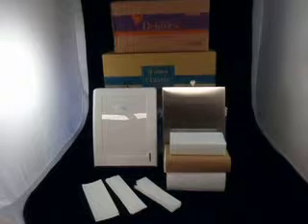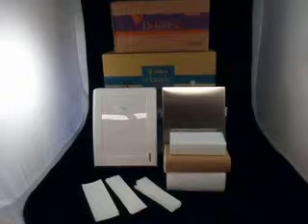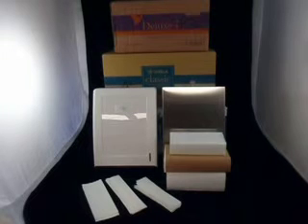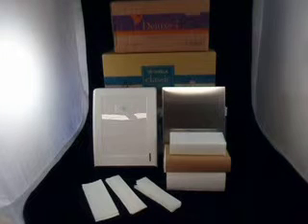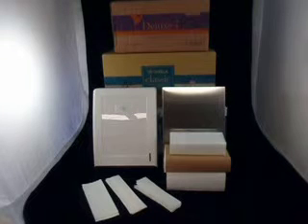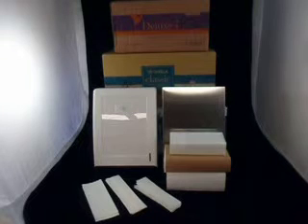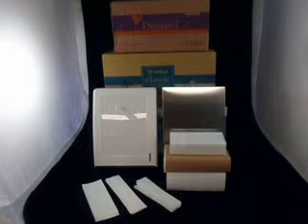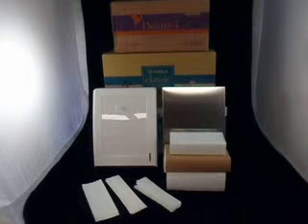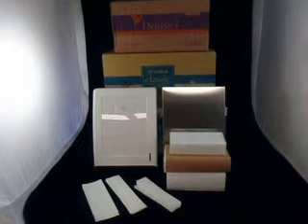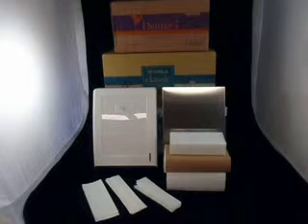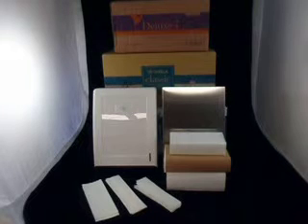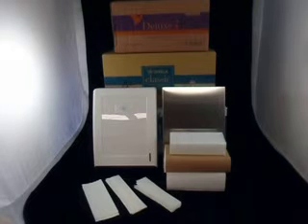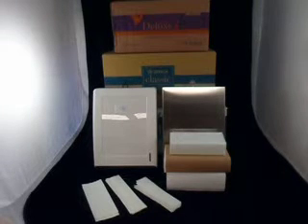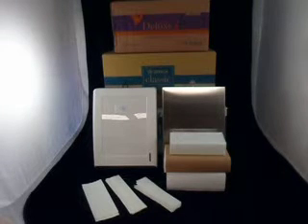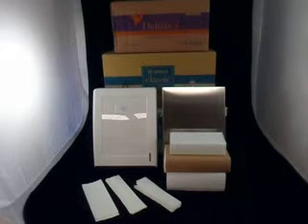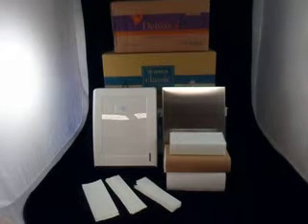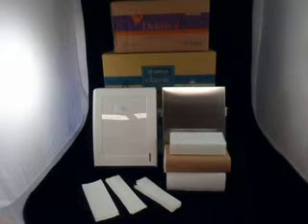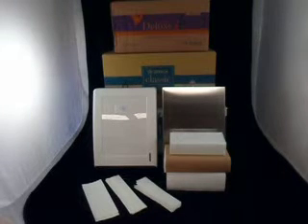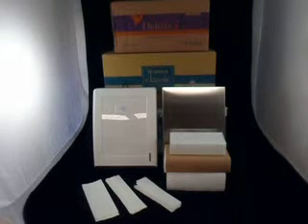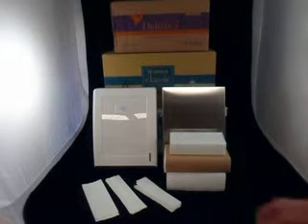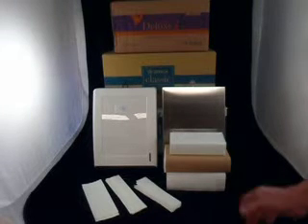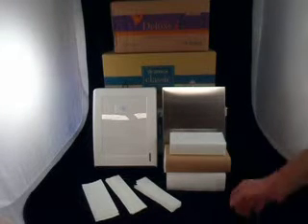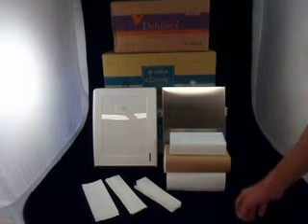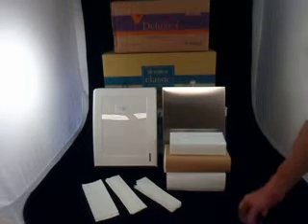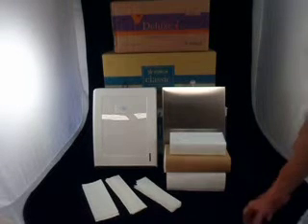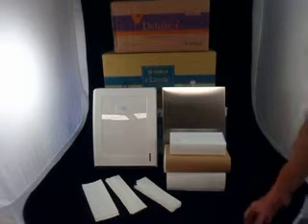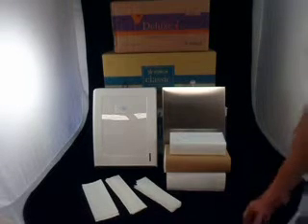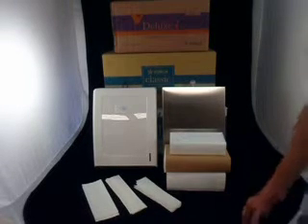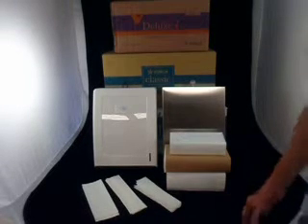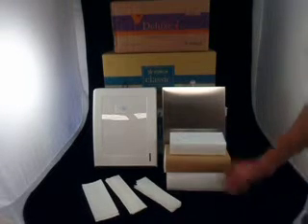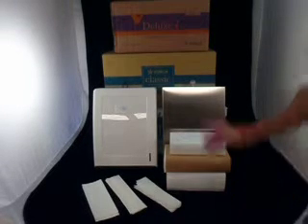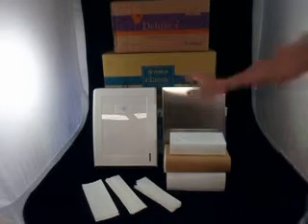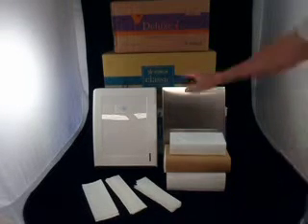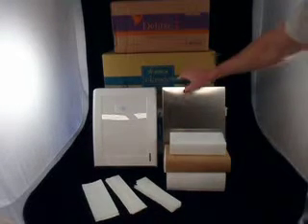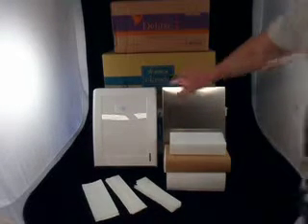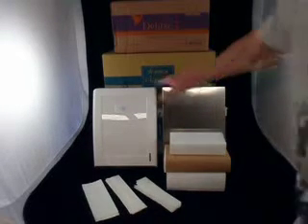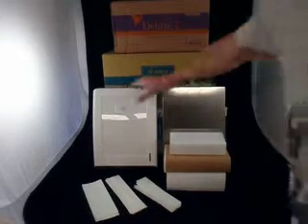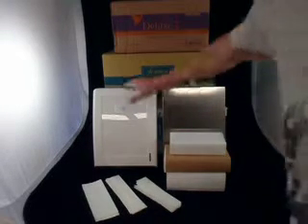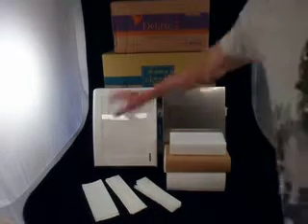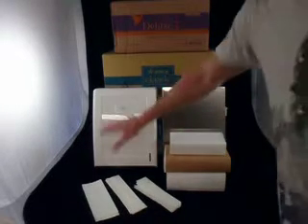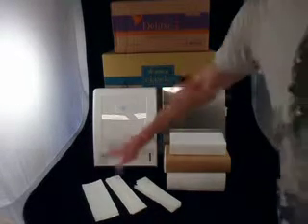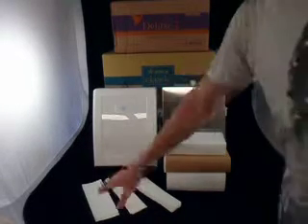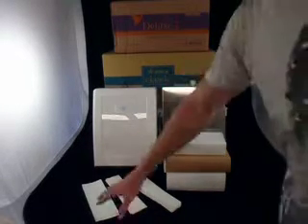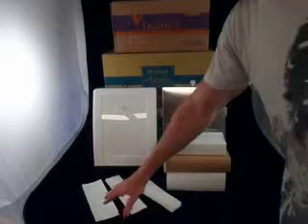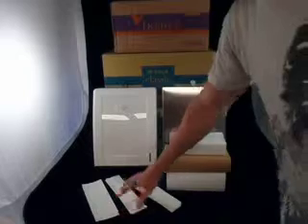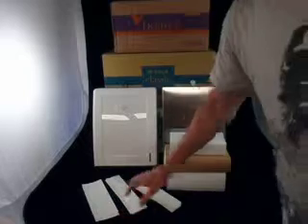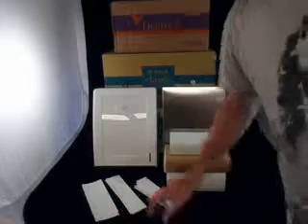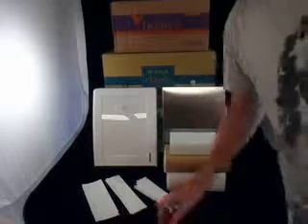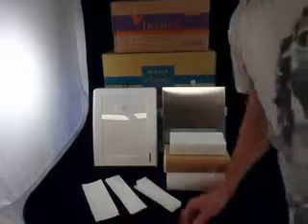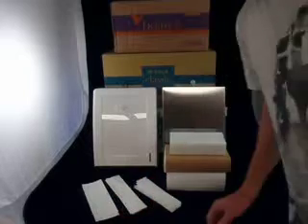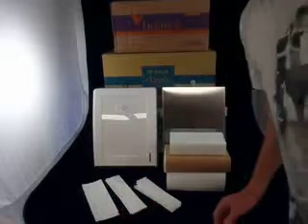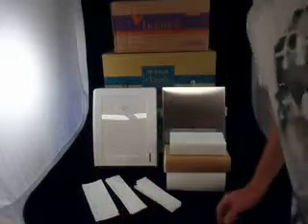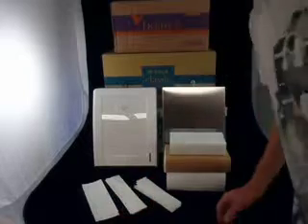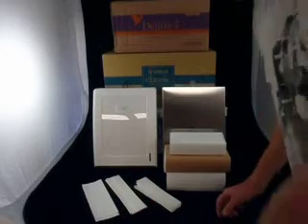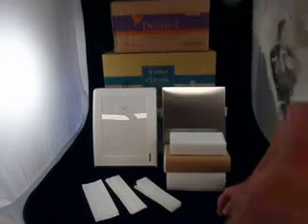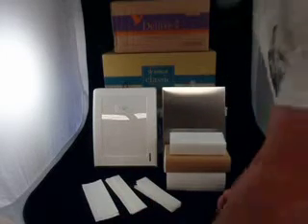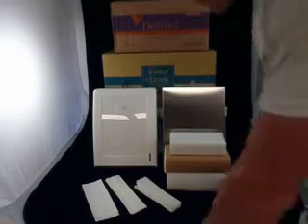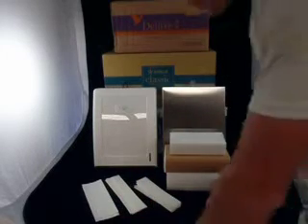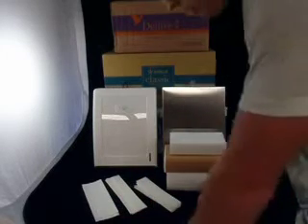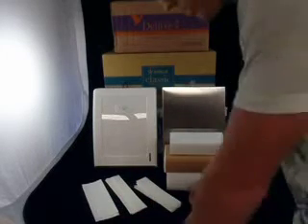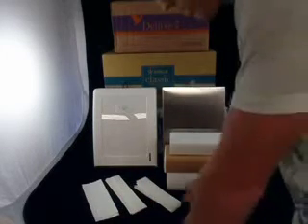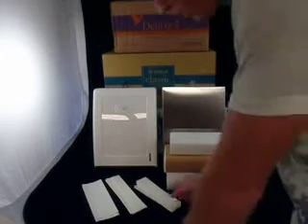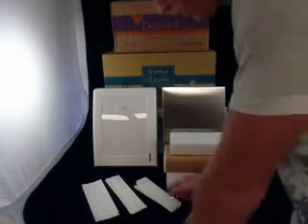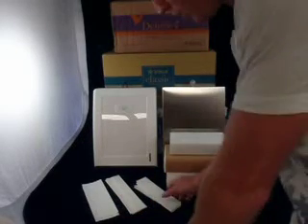Here's a short video describing our range of paper towels and the dispensers to match. I'm going to show you the three types that we sell.